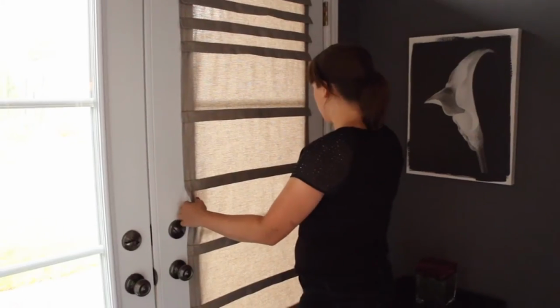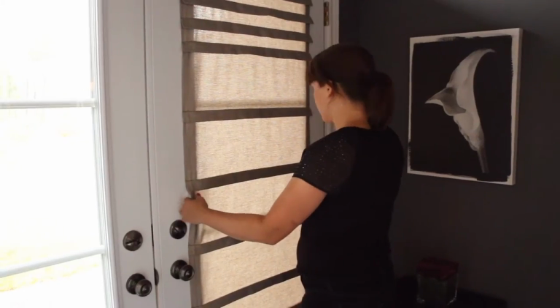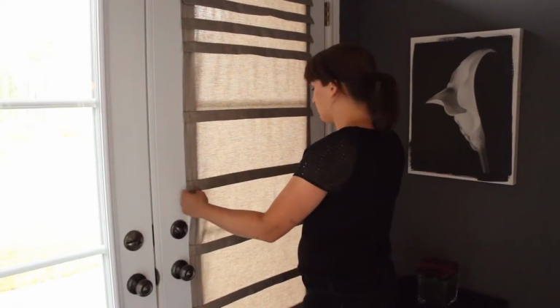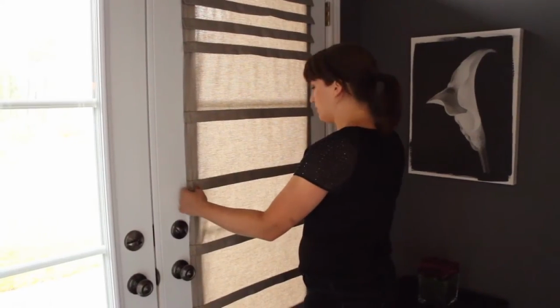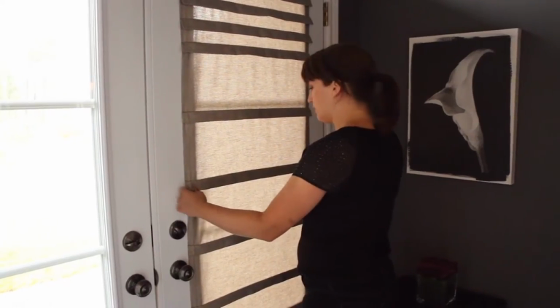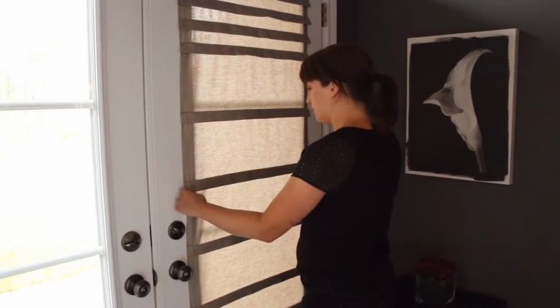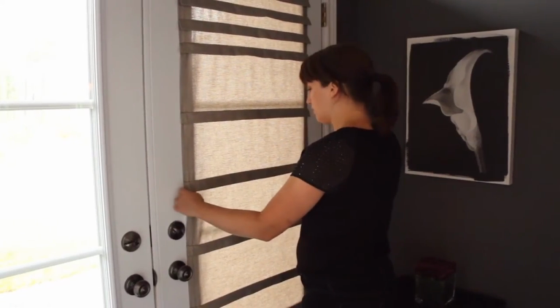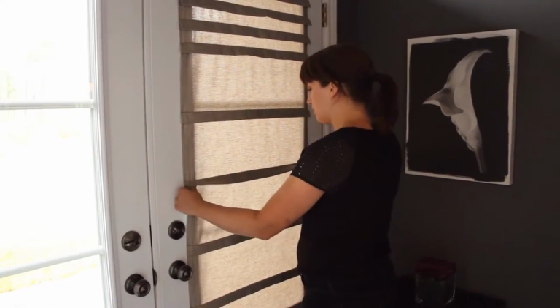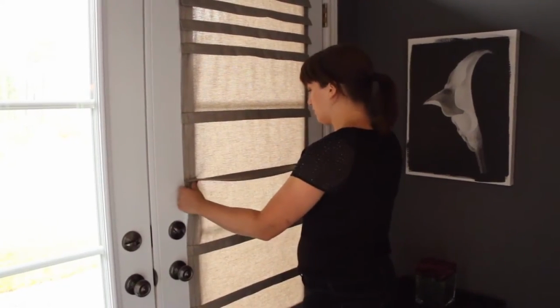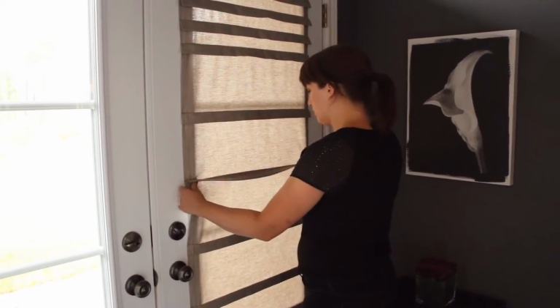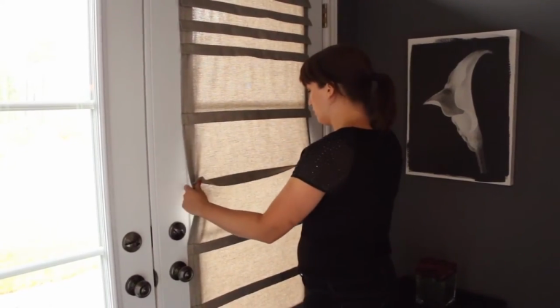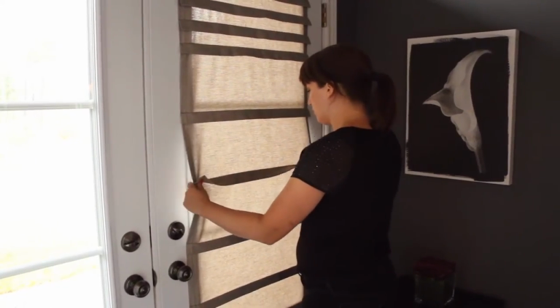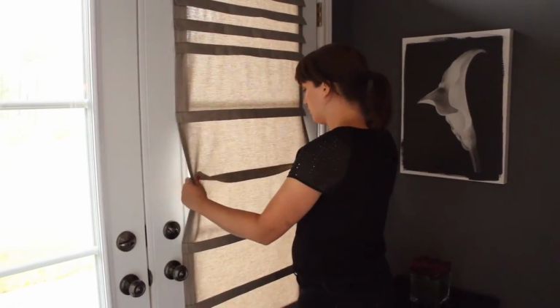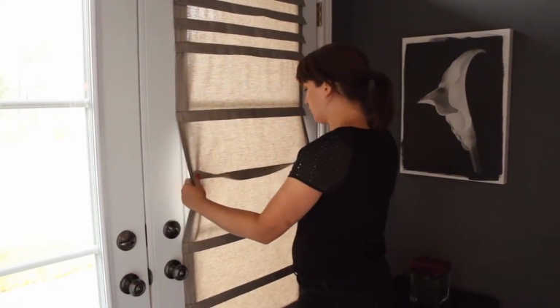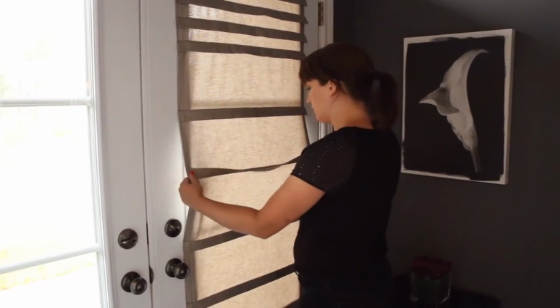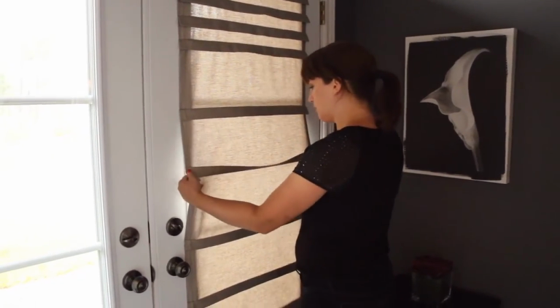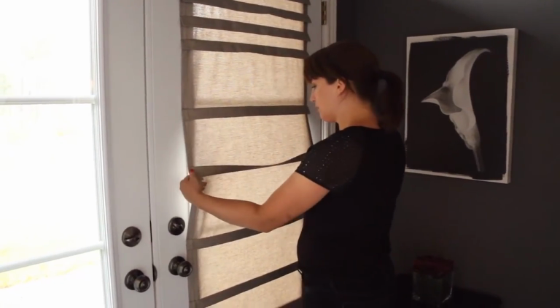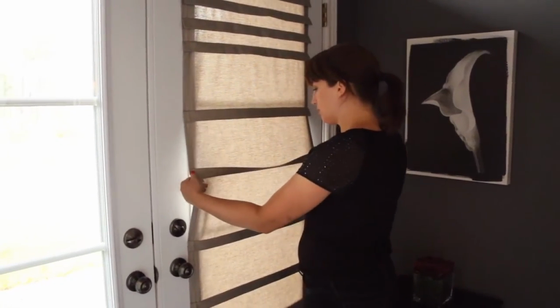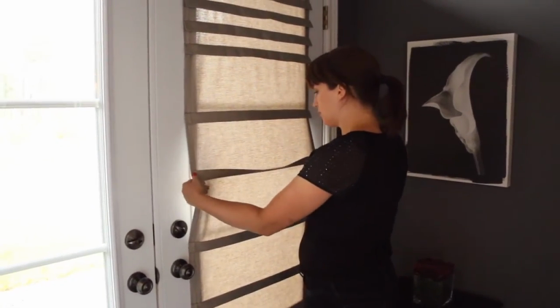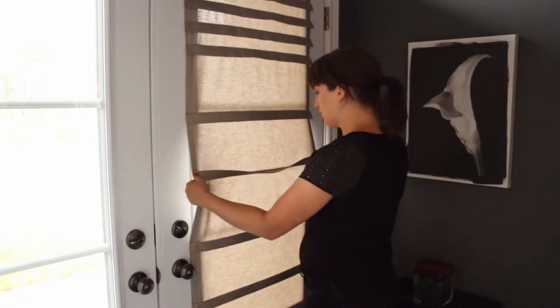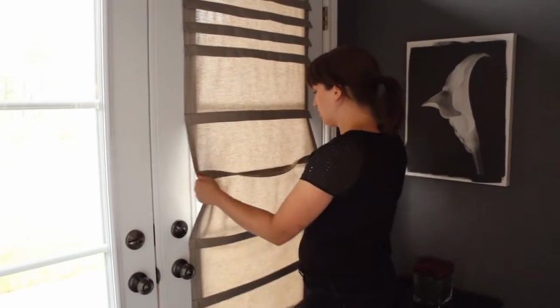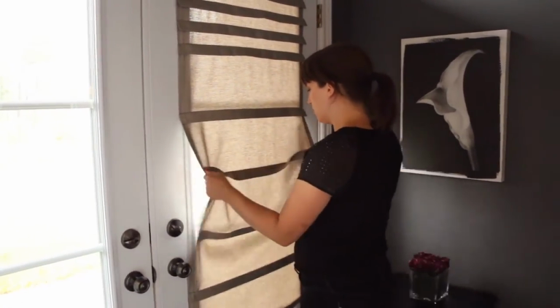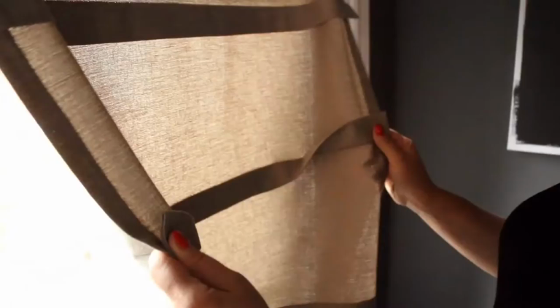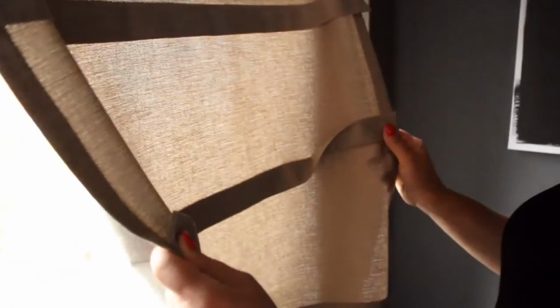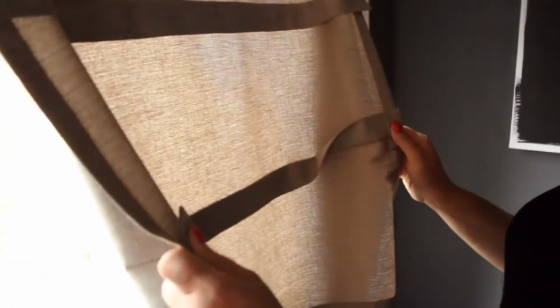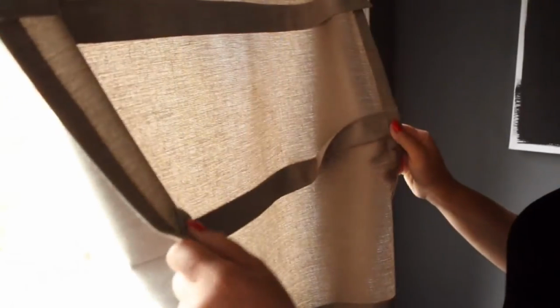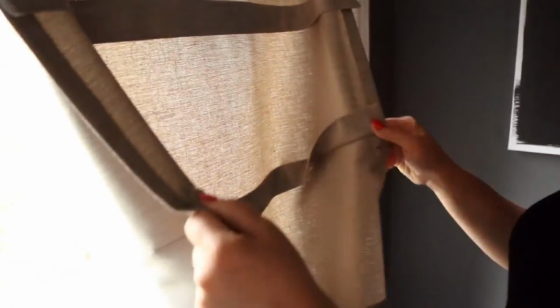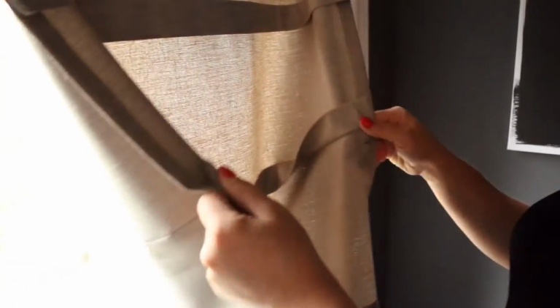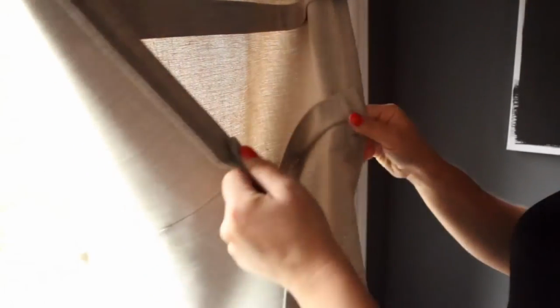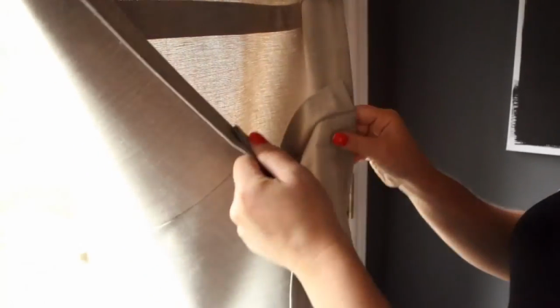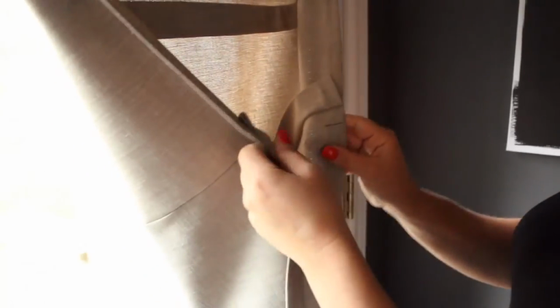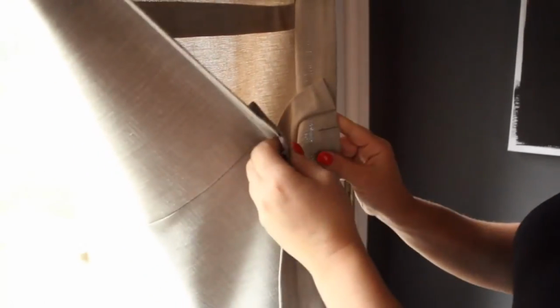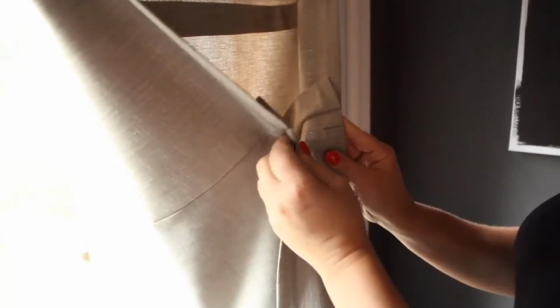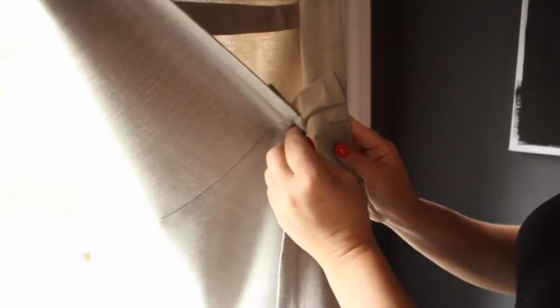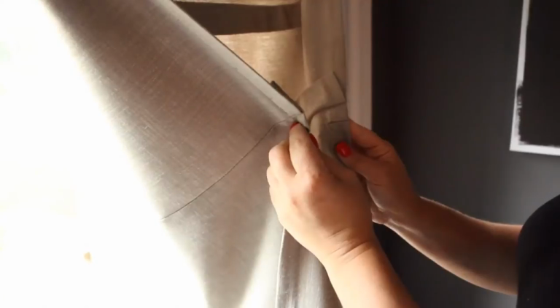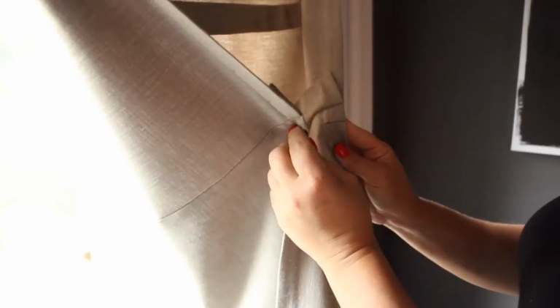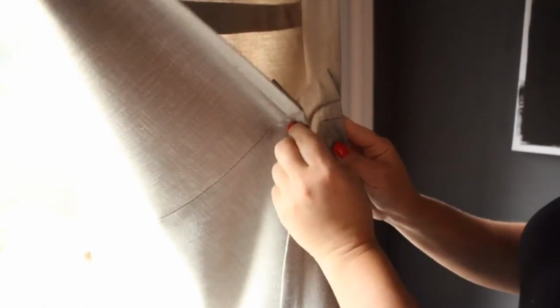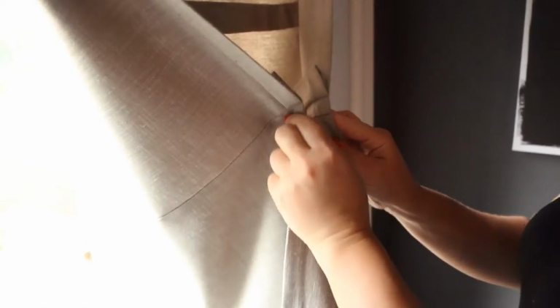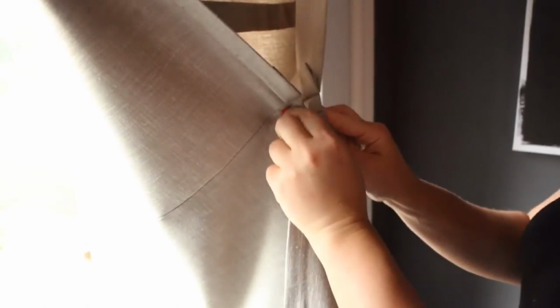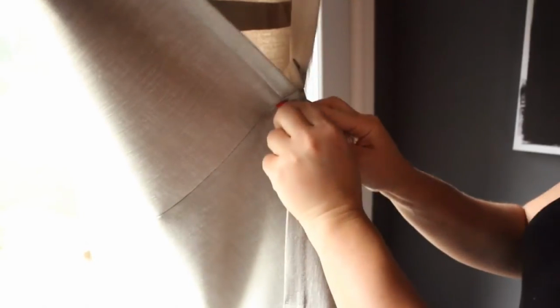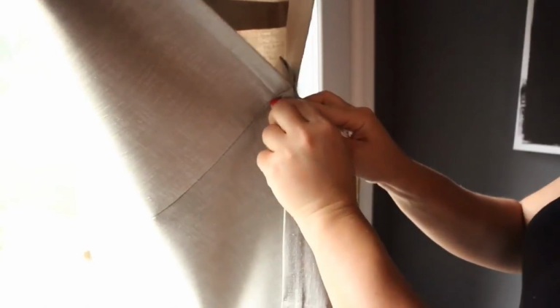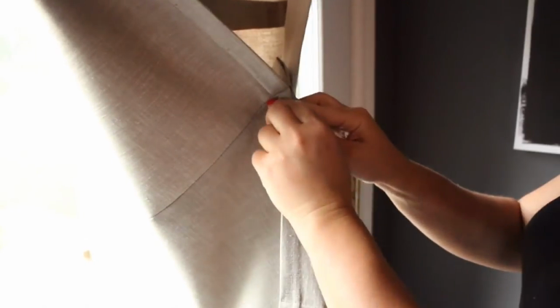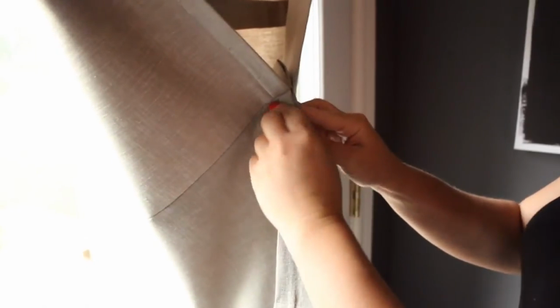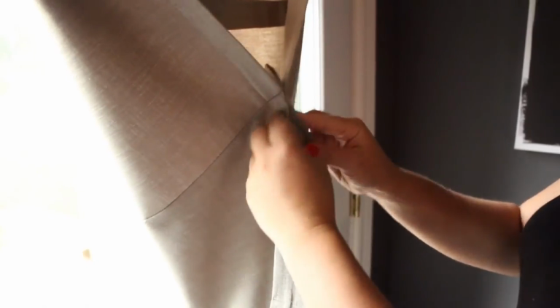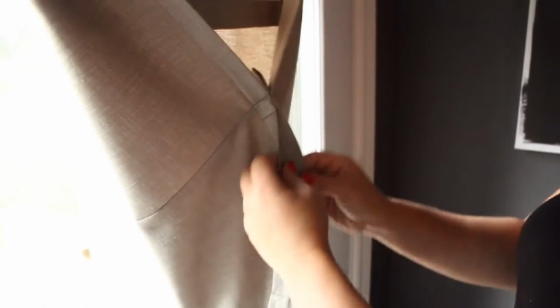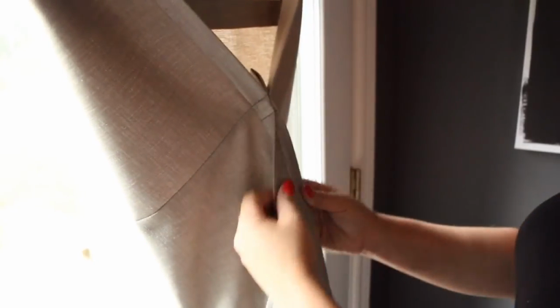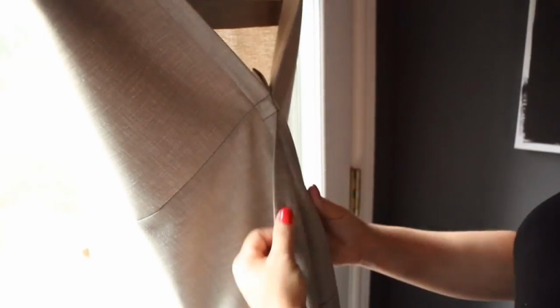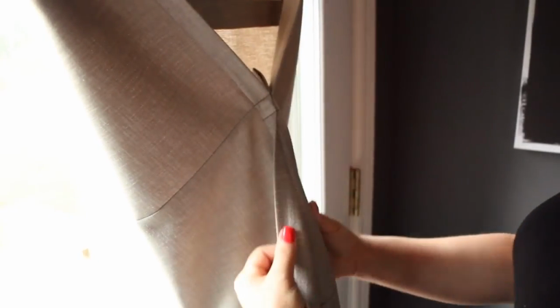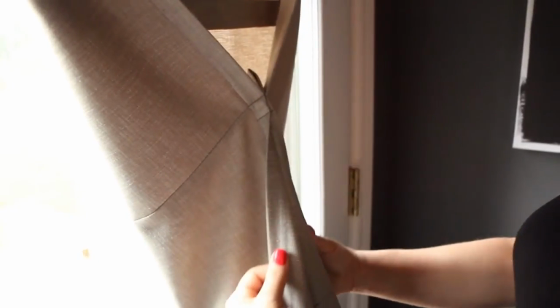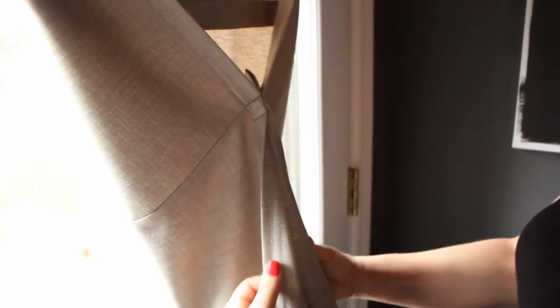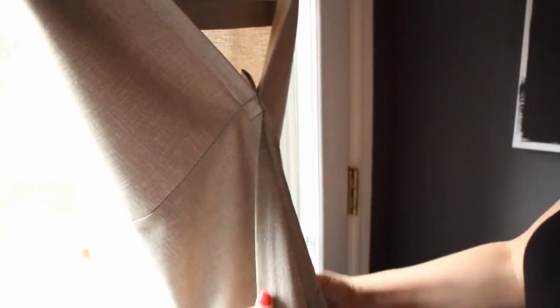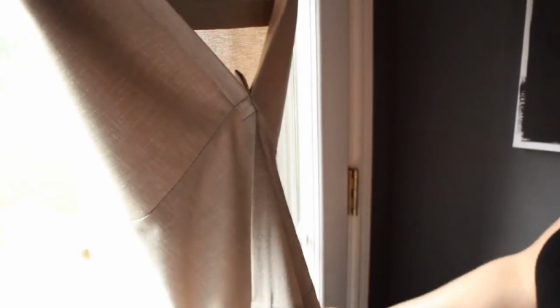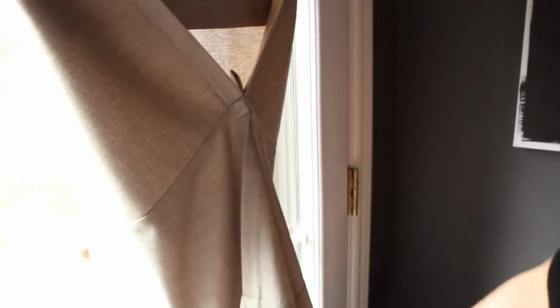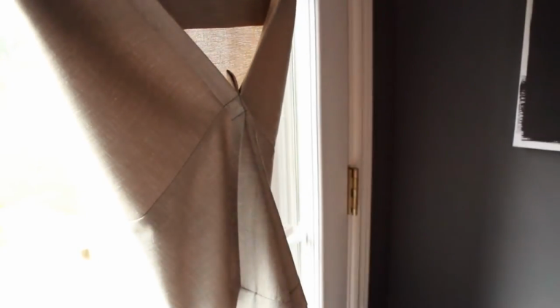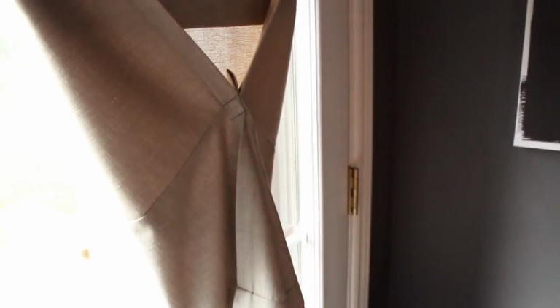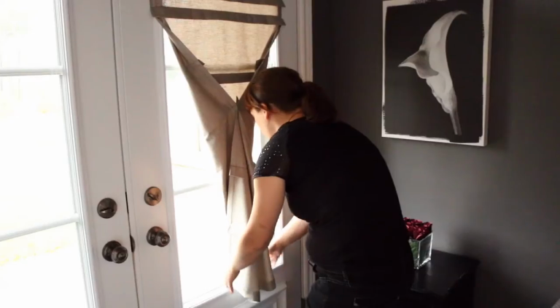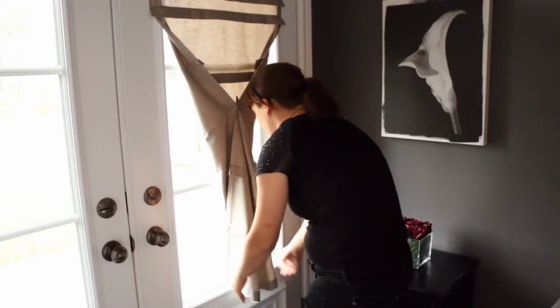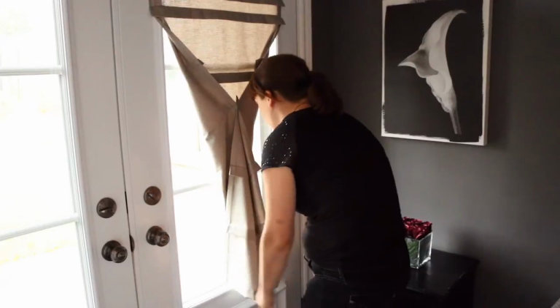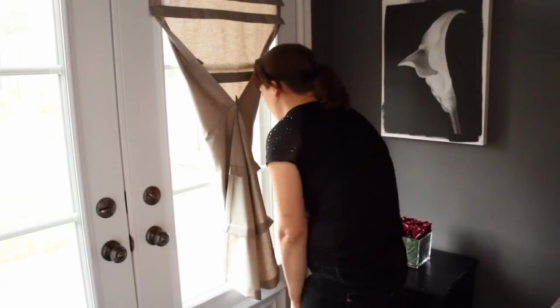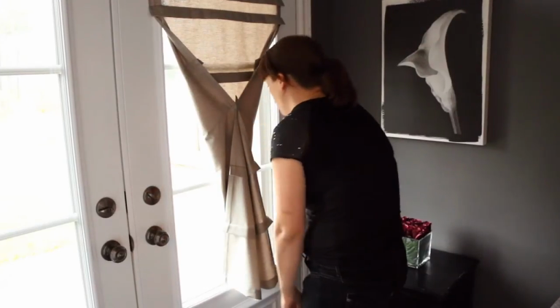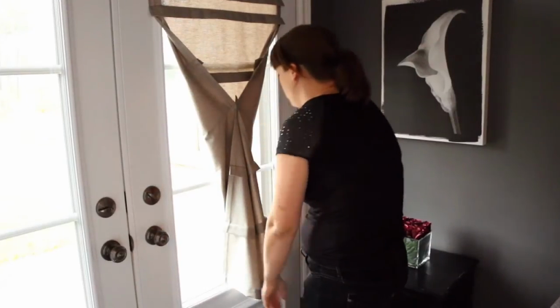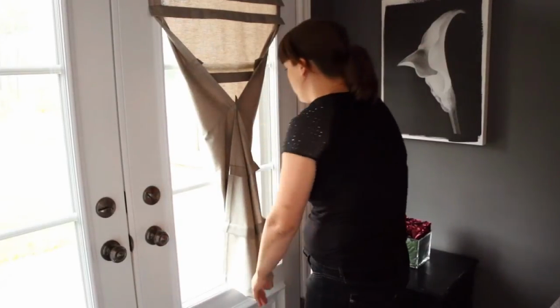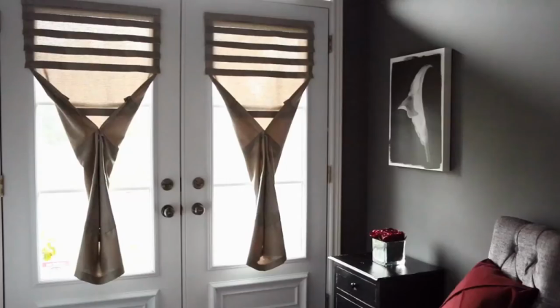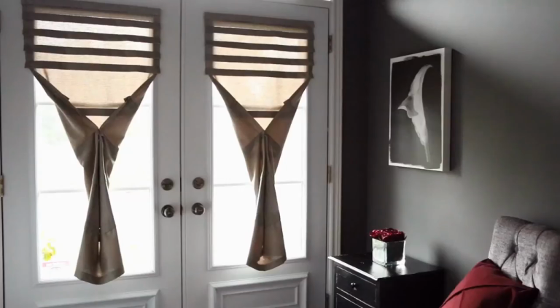Once installed, the rod remains in place when handling the curtain. Magnets can be used as tiebacks to create various styles.